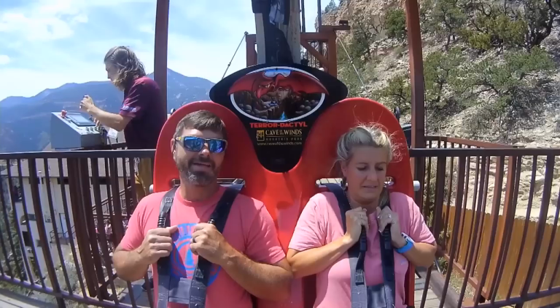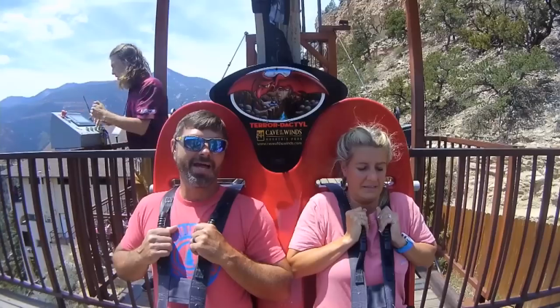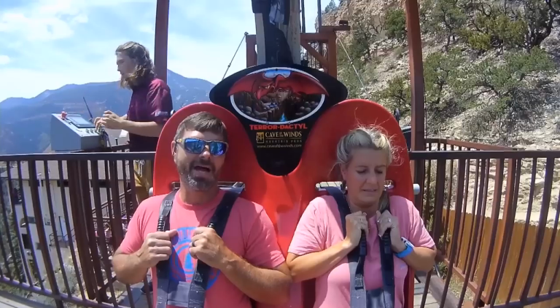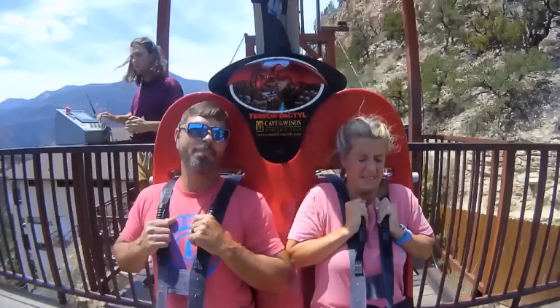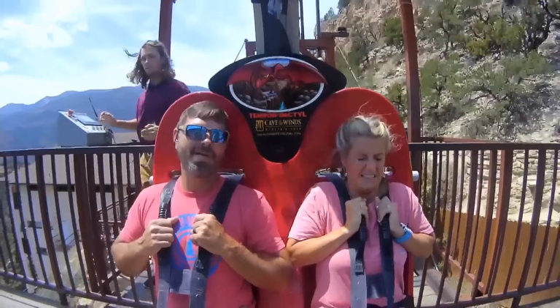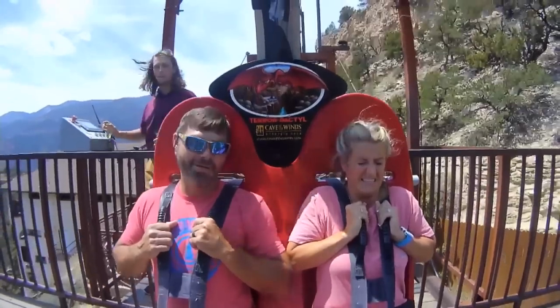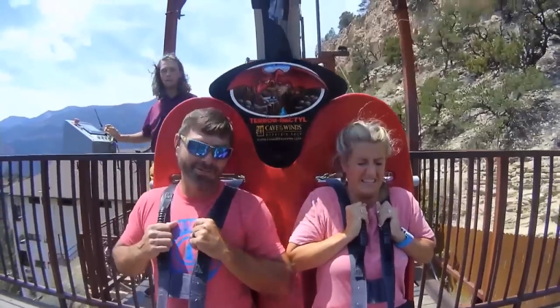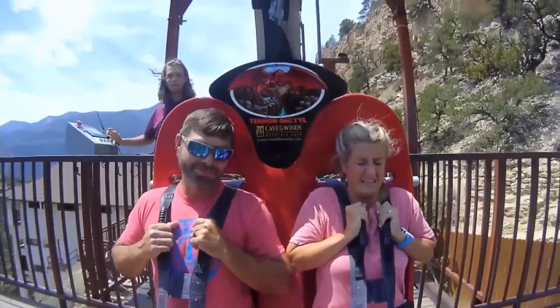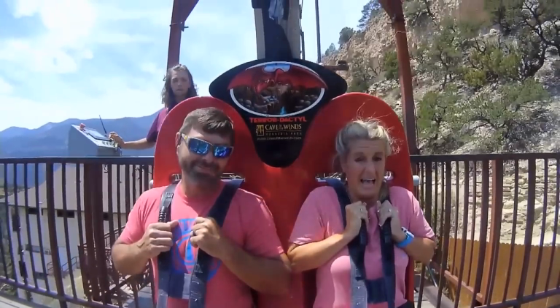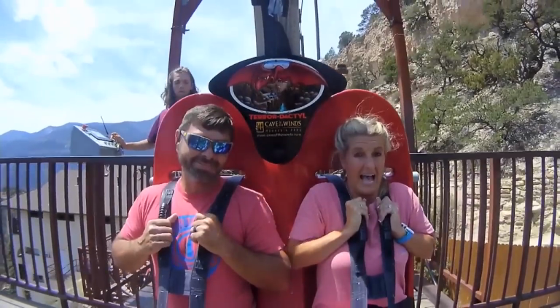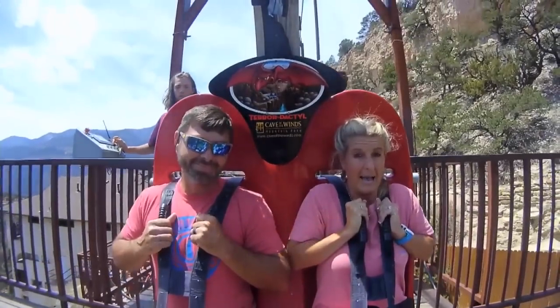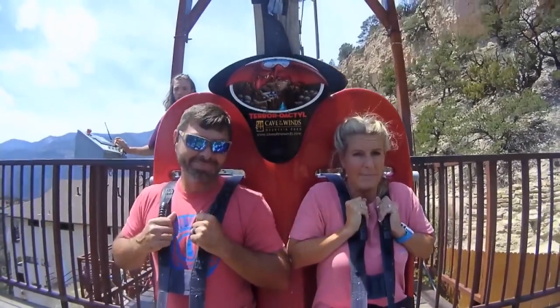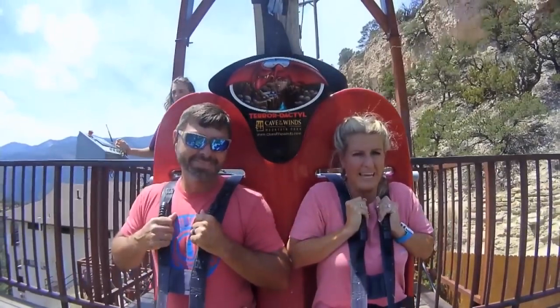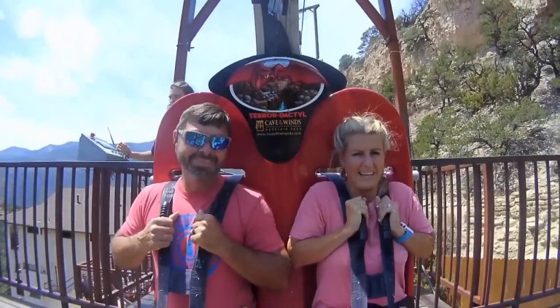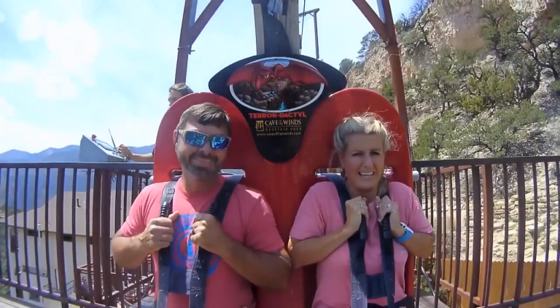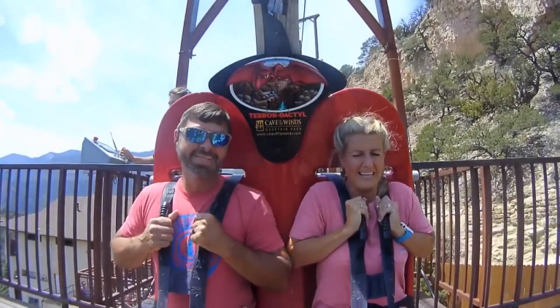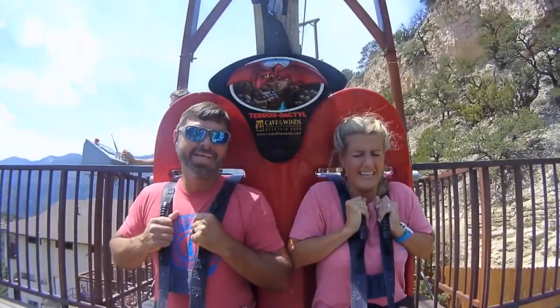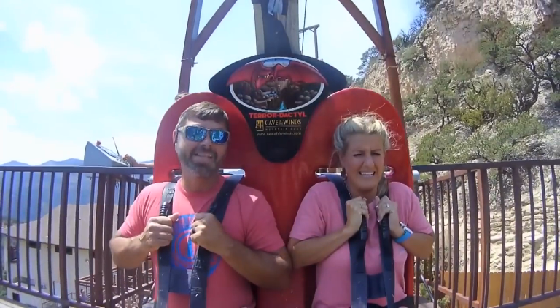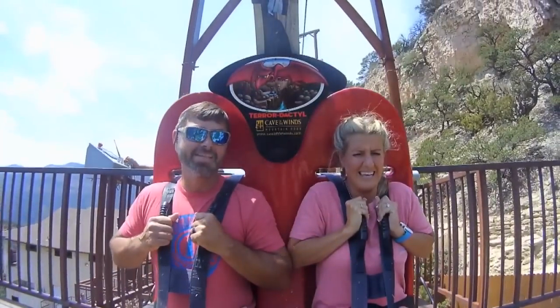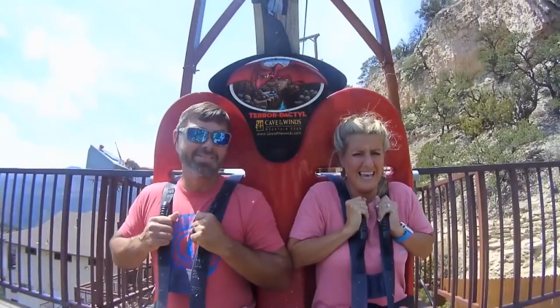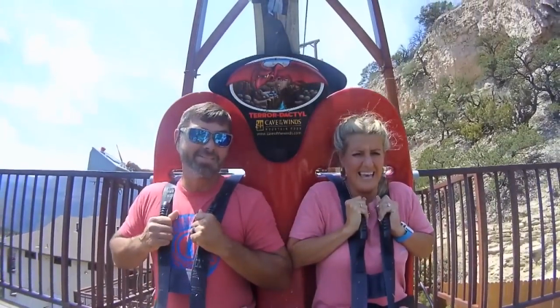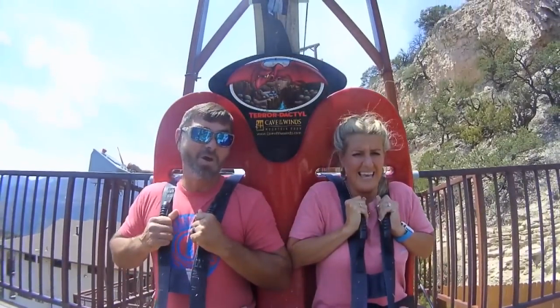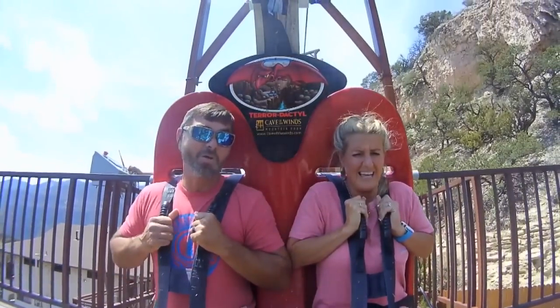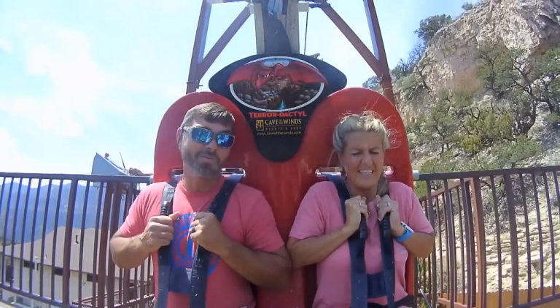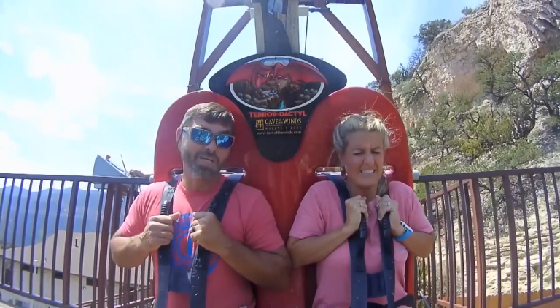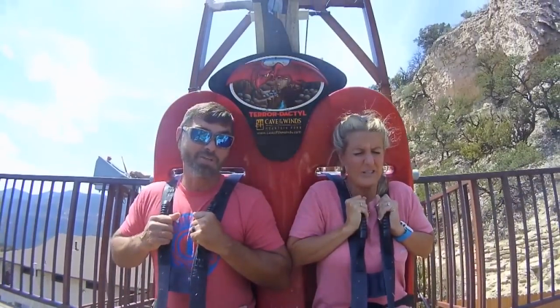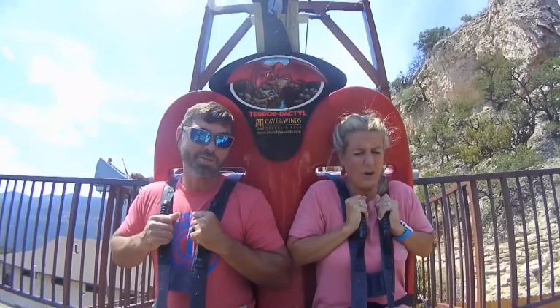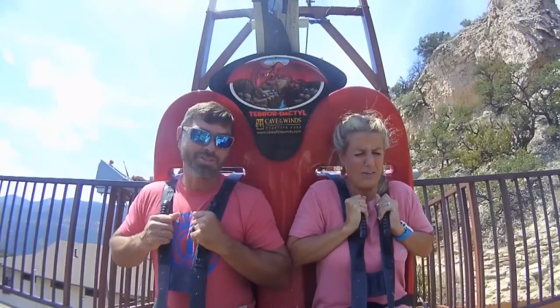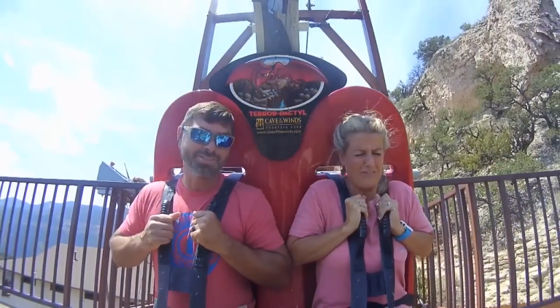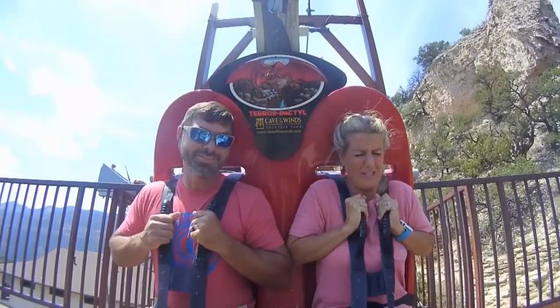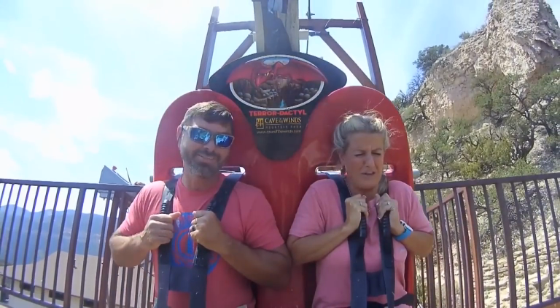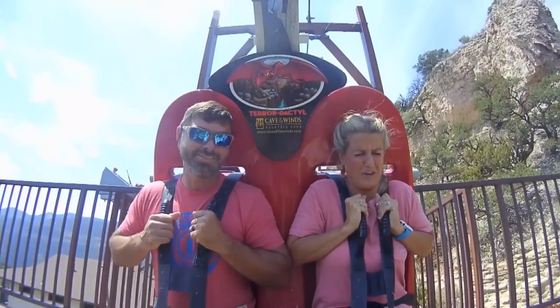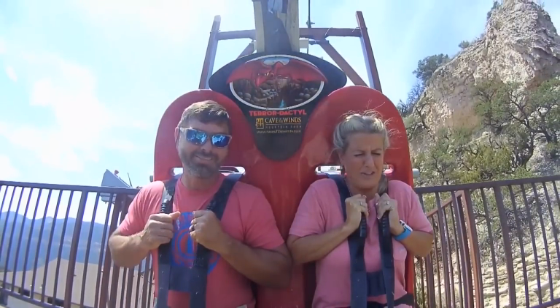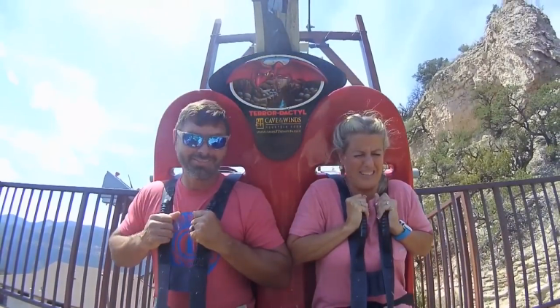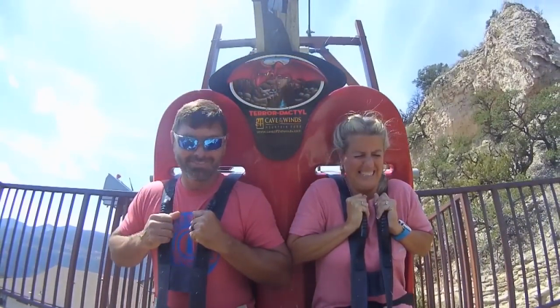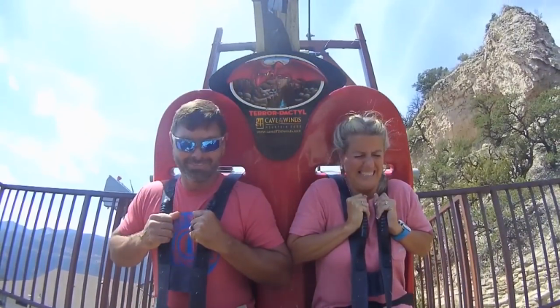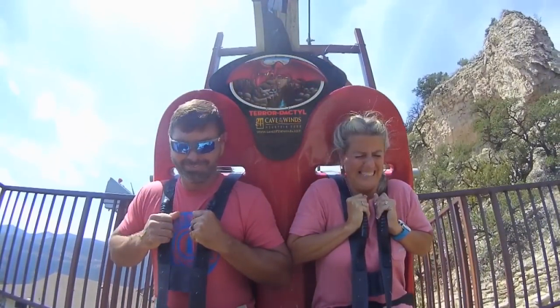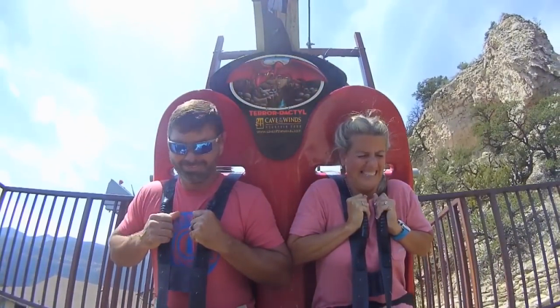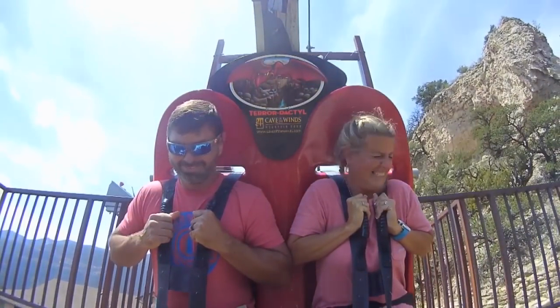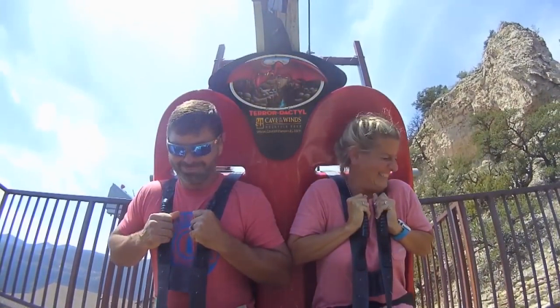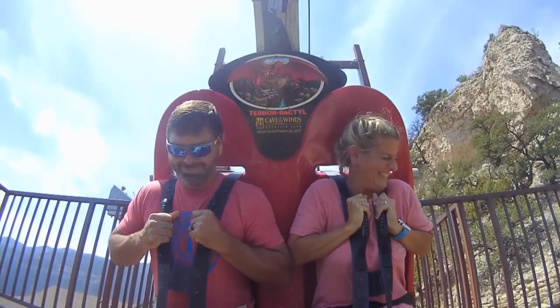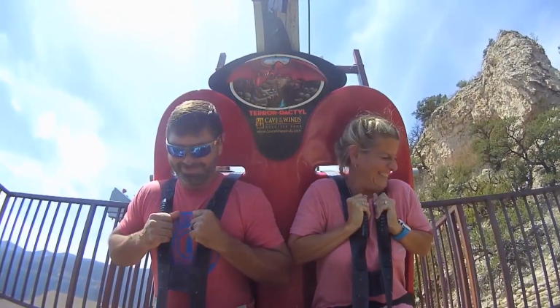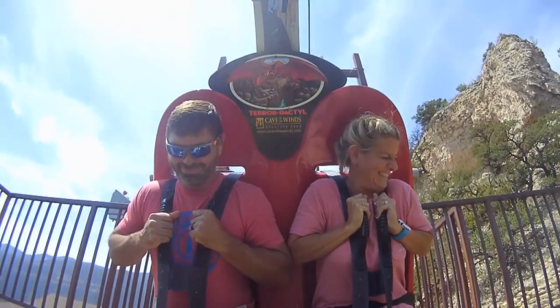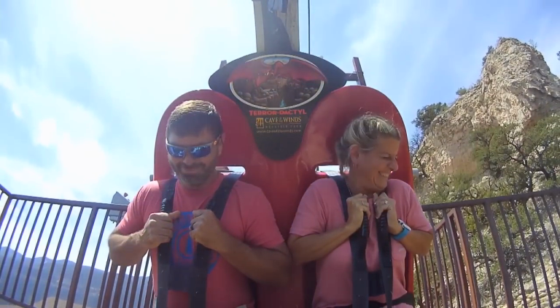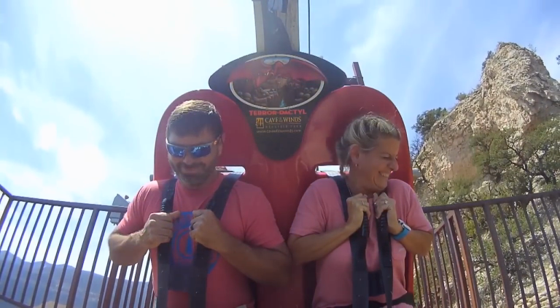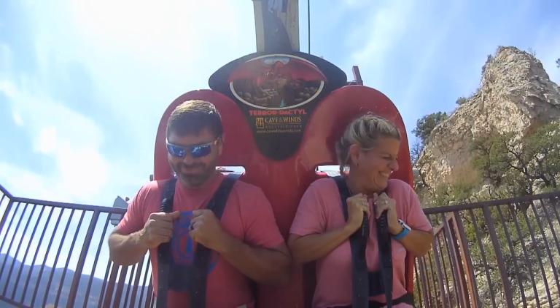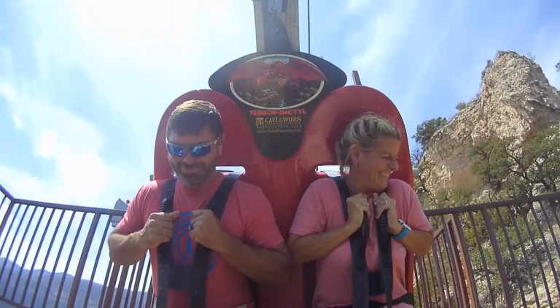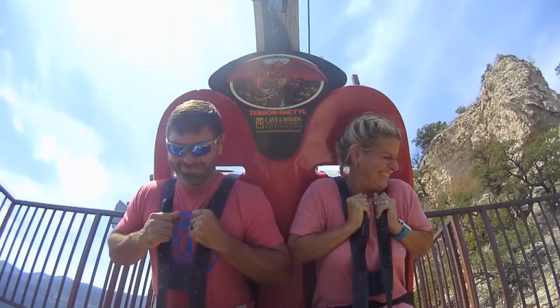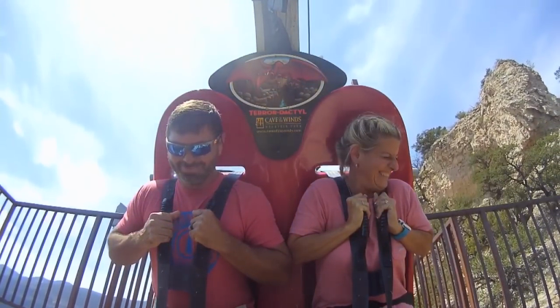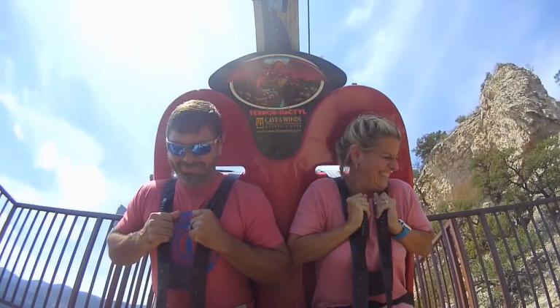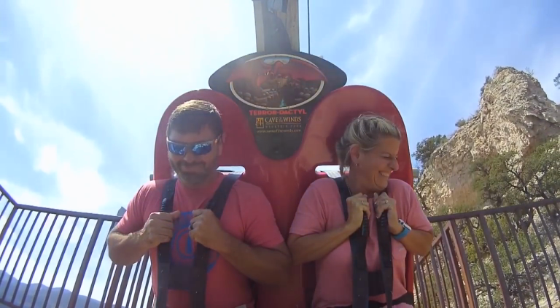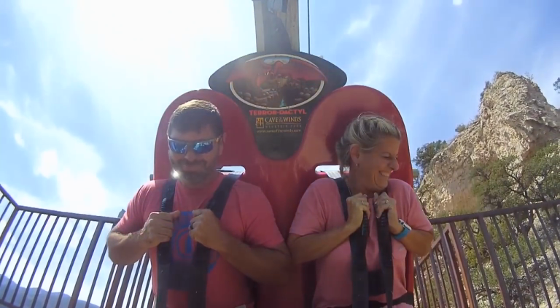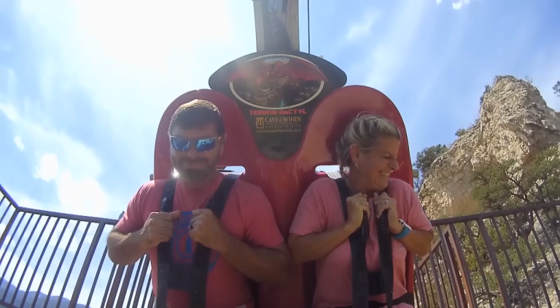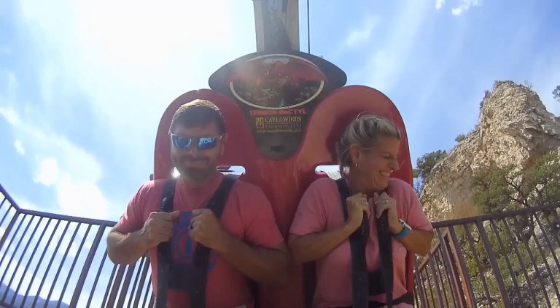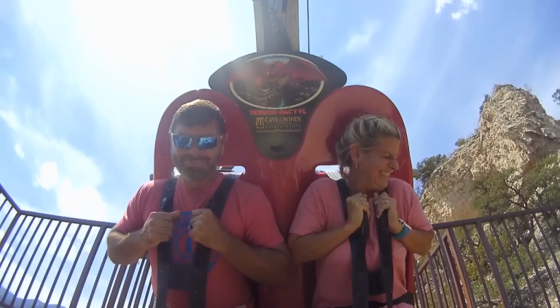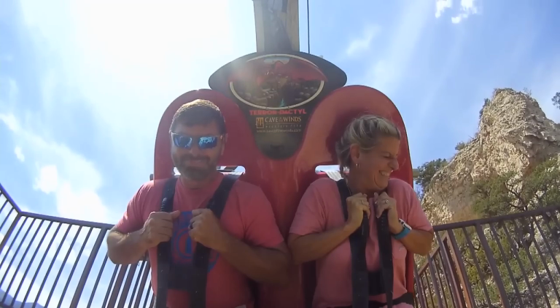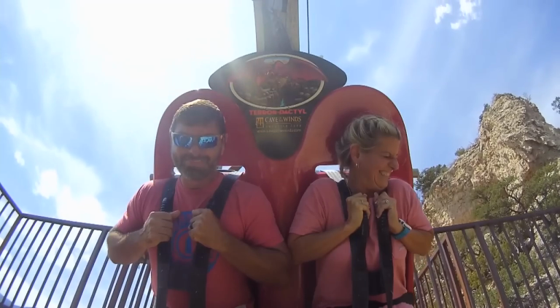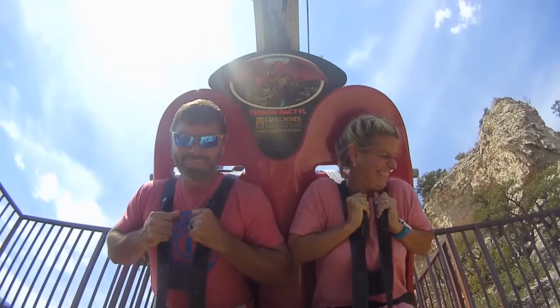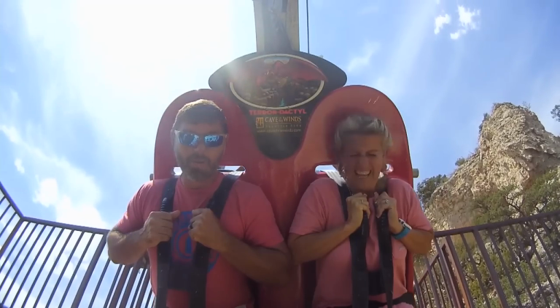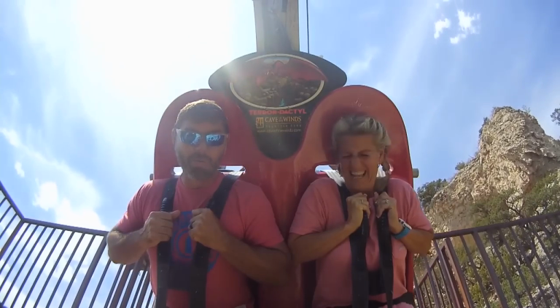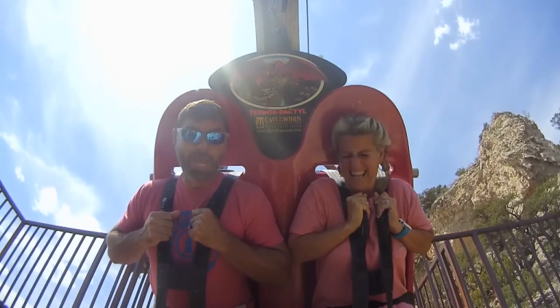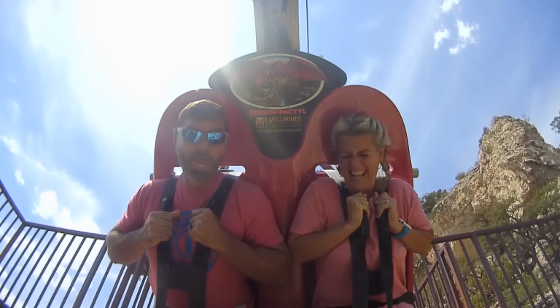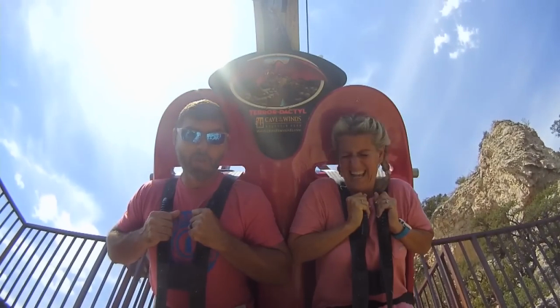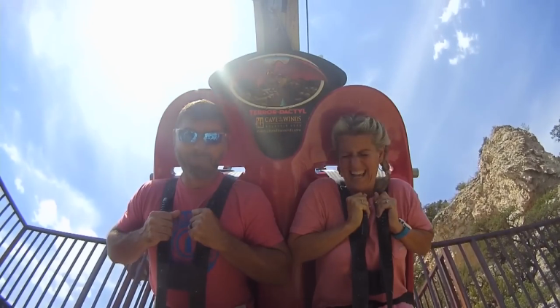I'm Bill. I'm Kelly. And this is our adventure. Here we go.